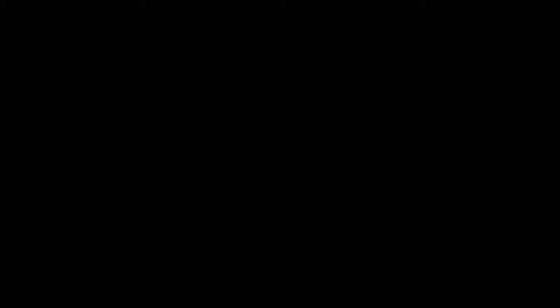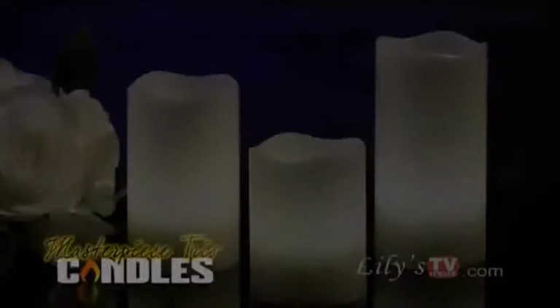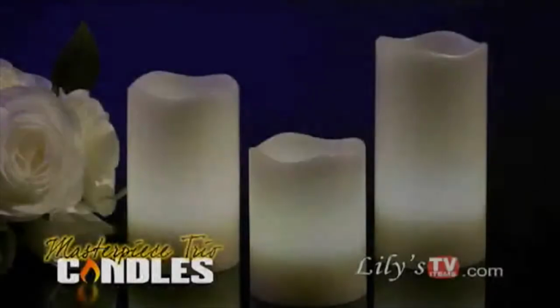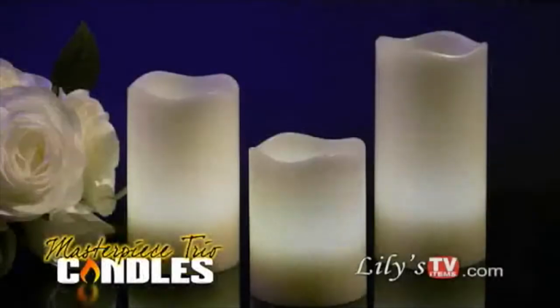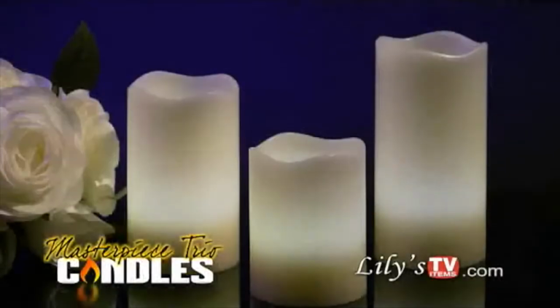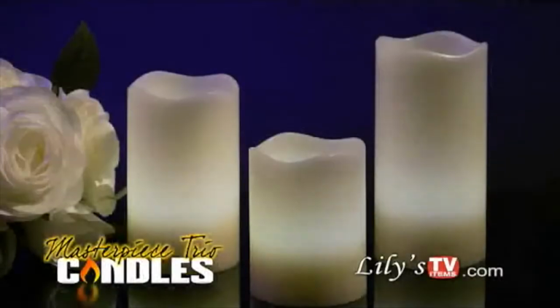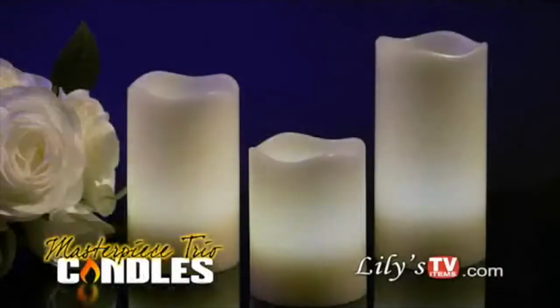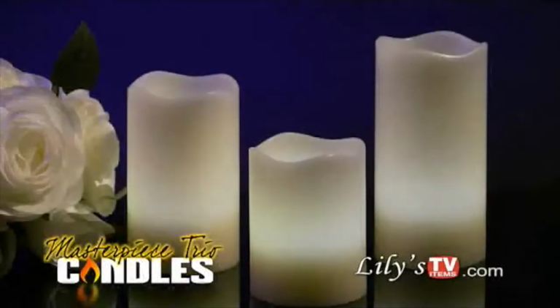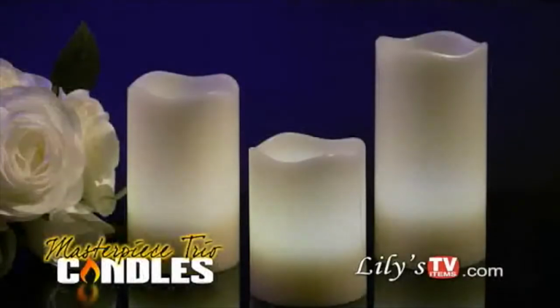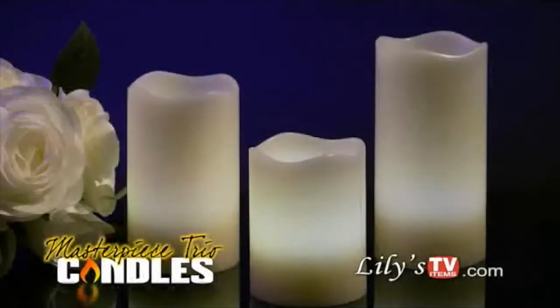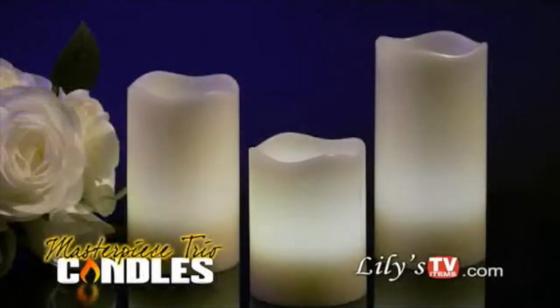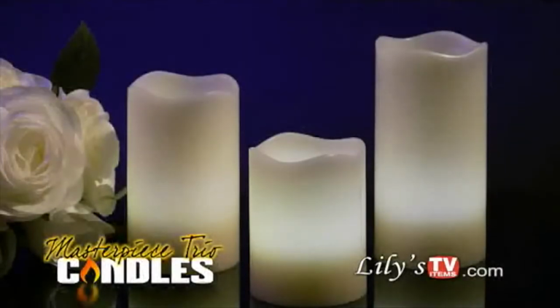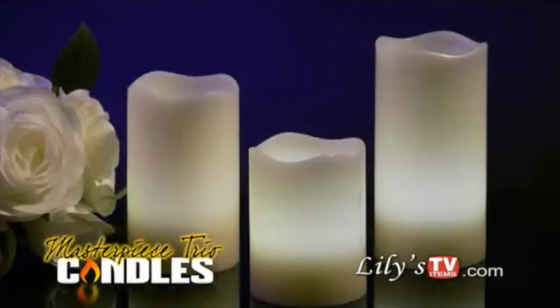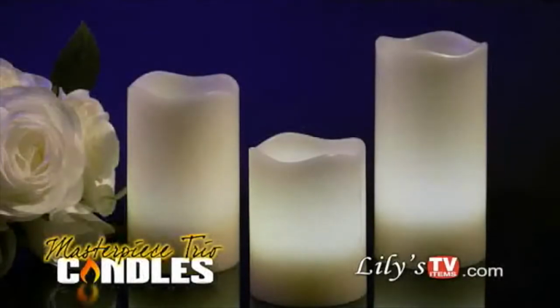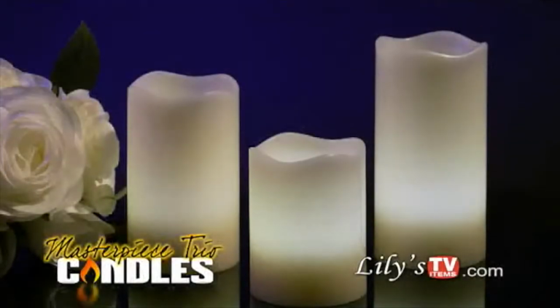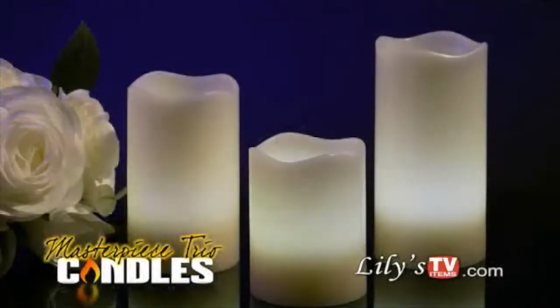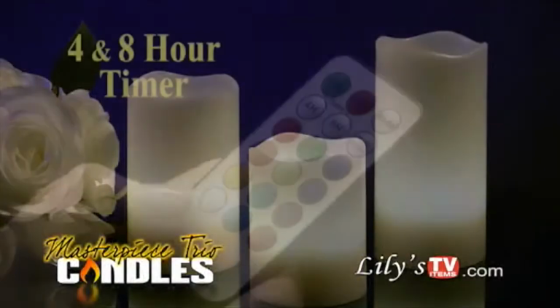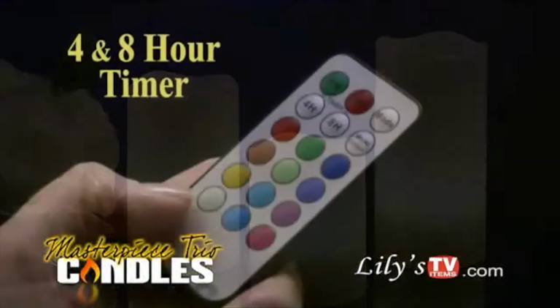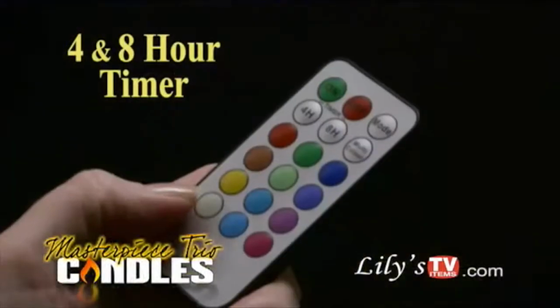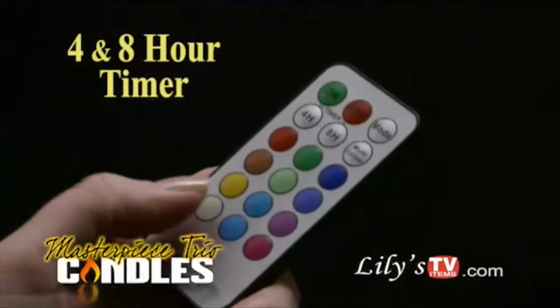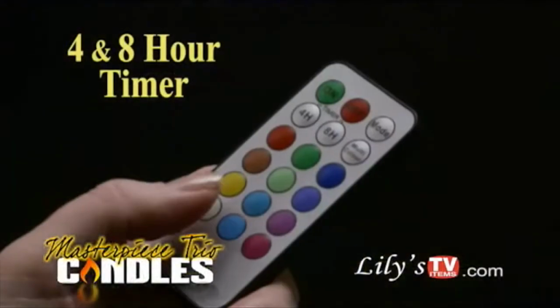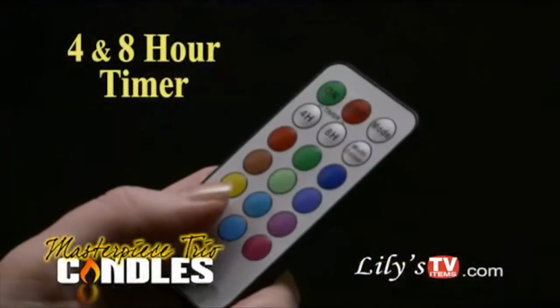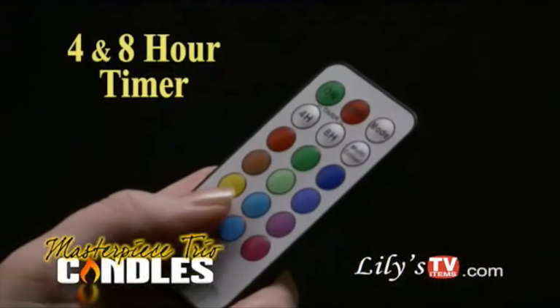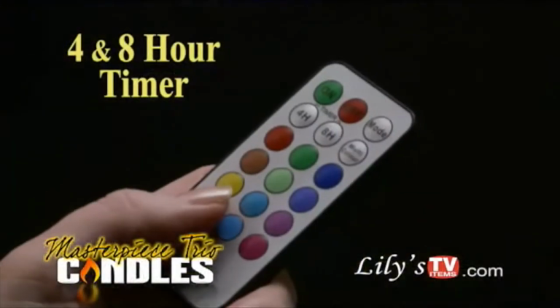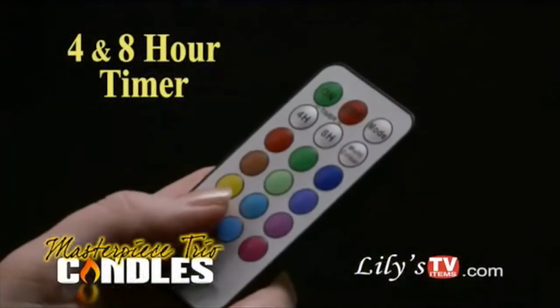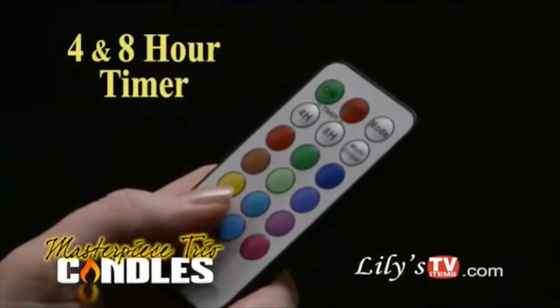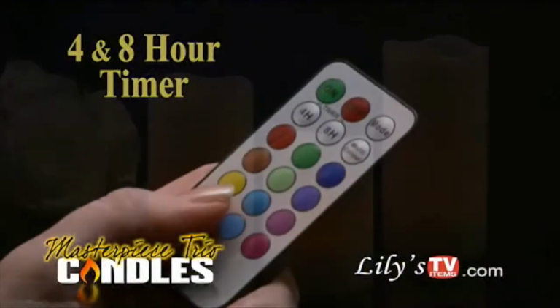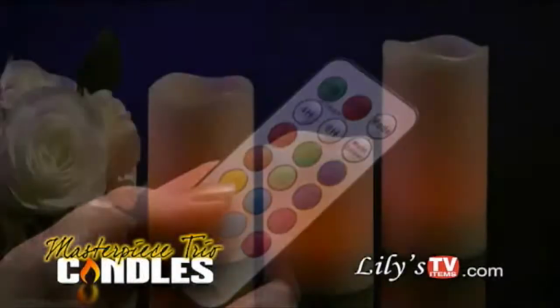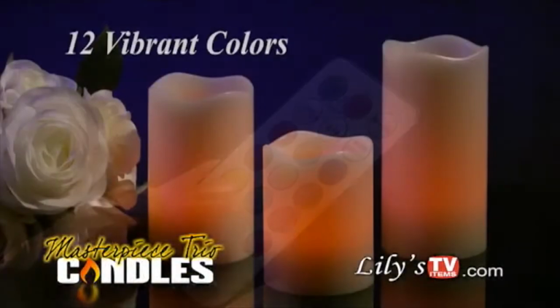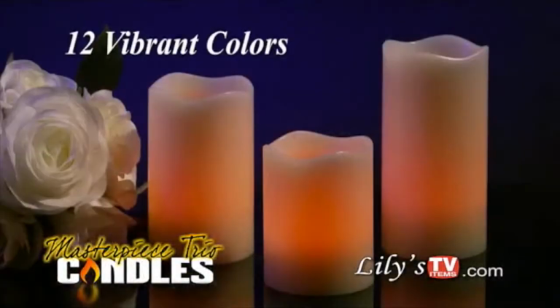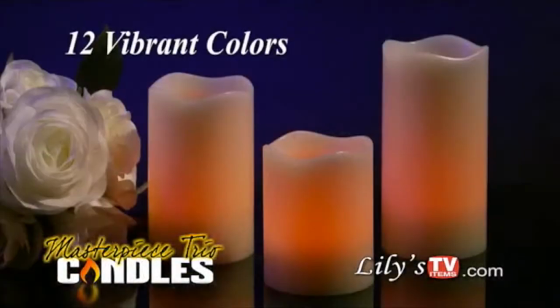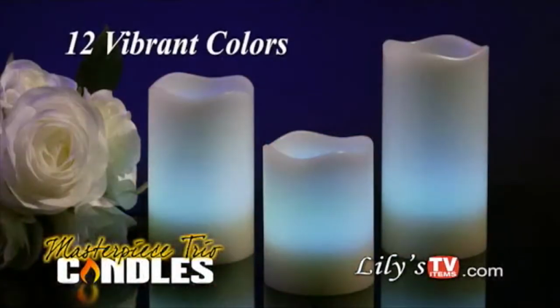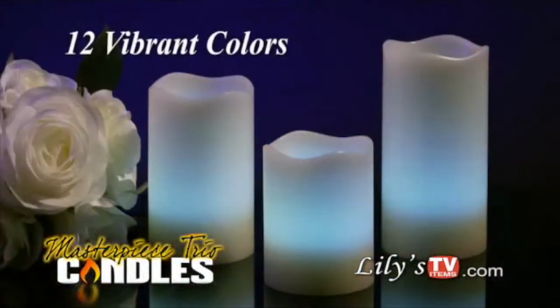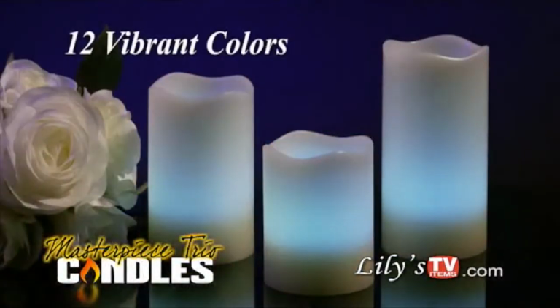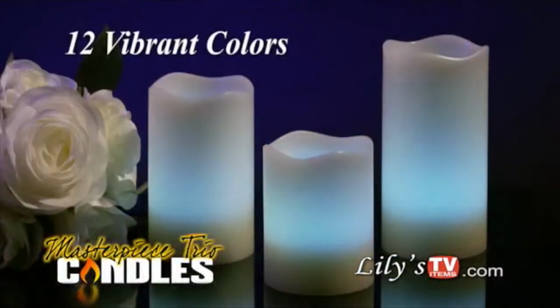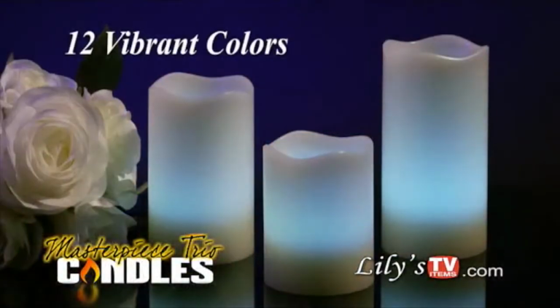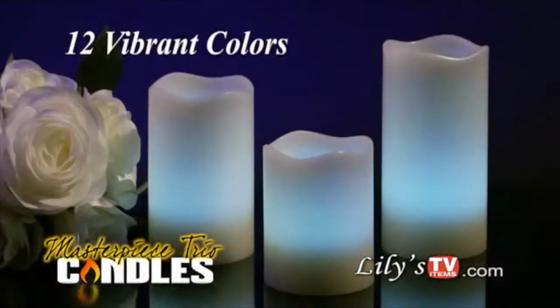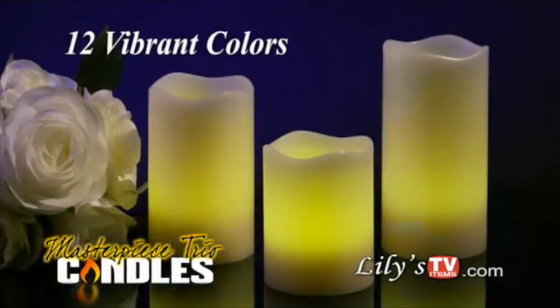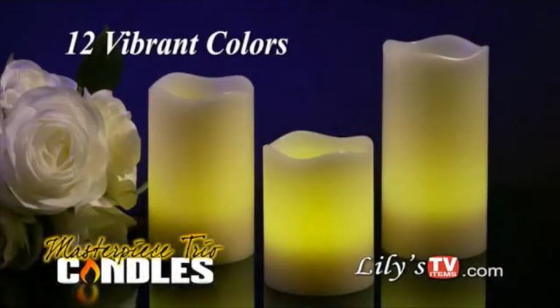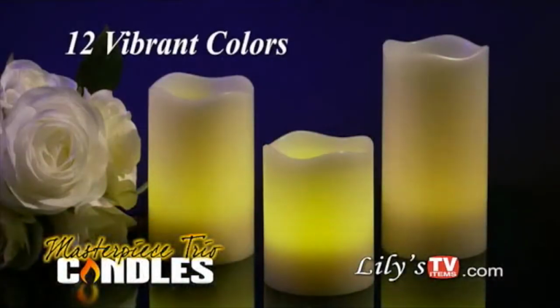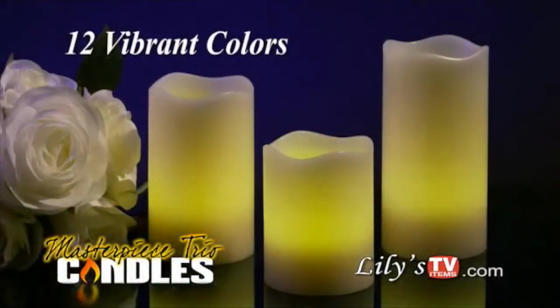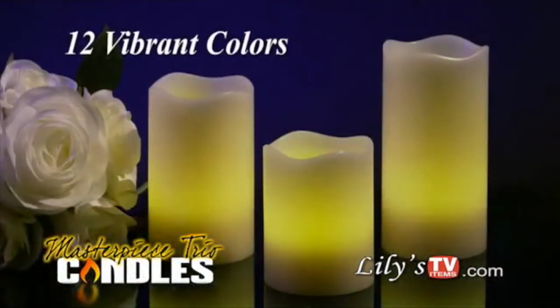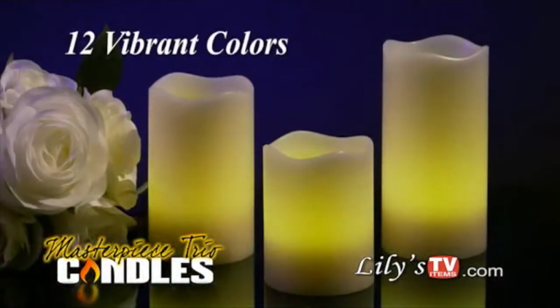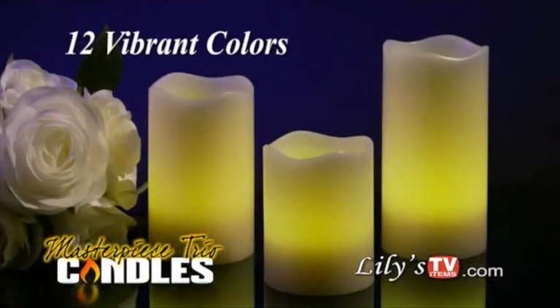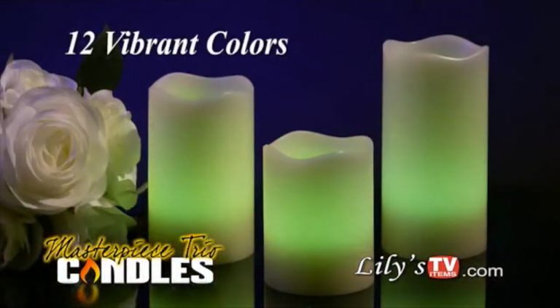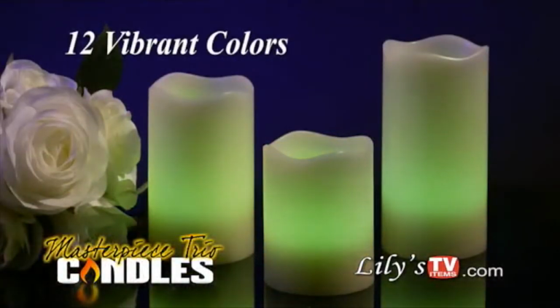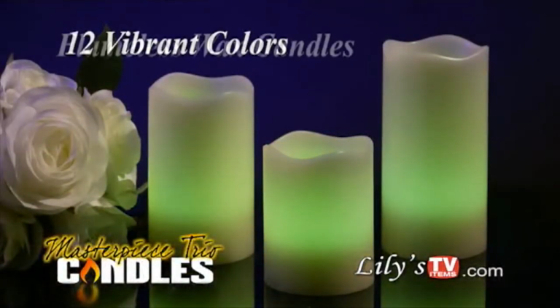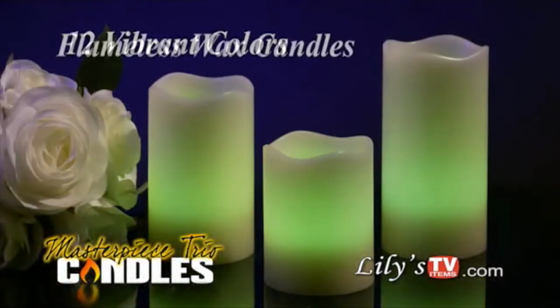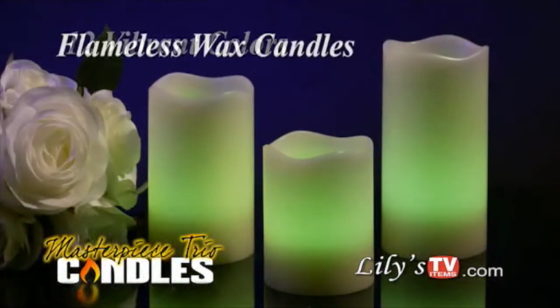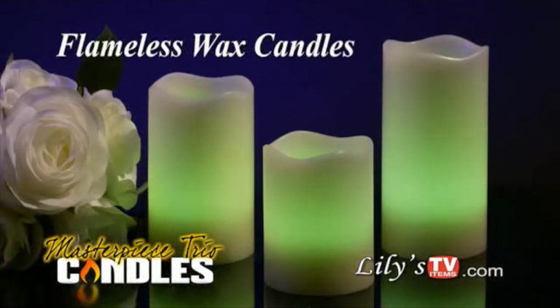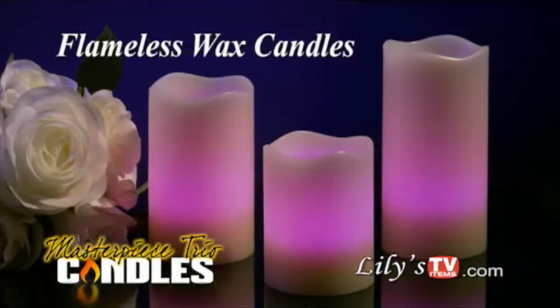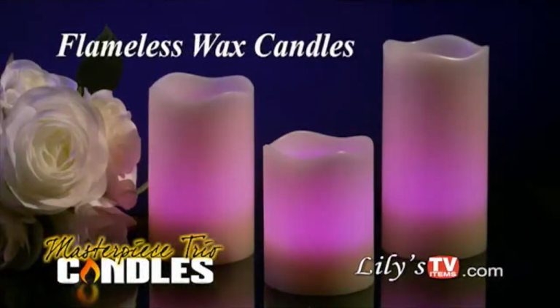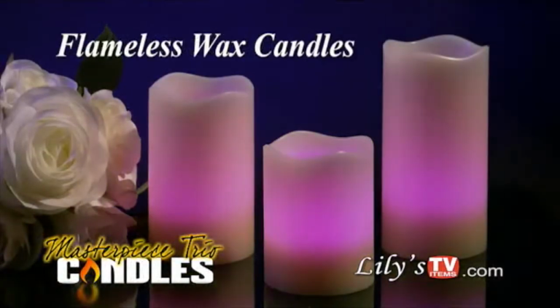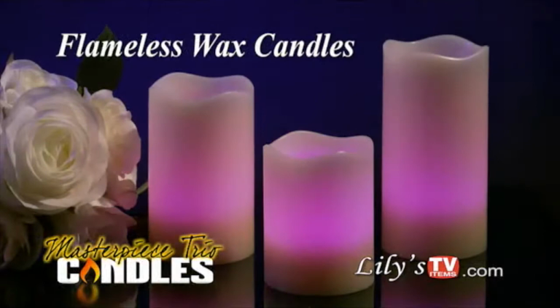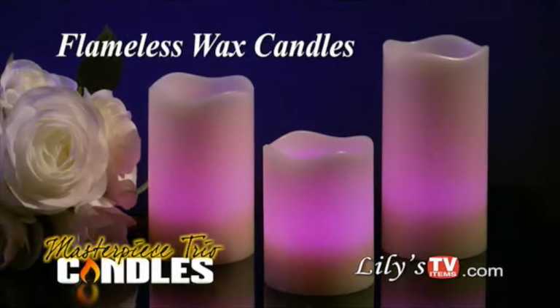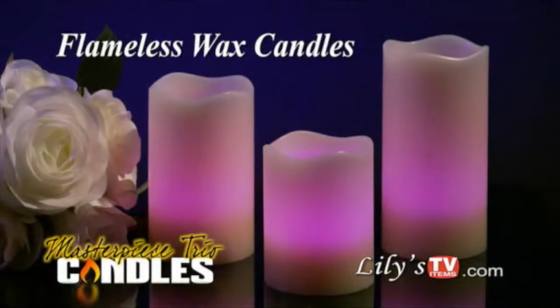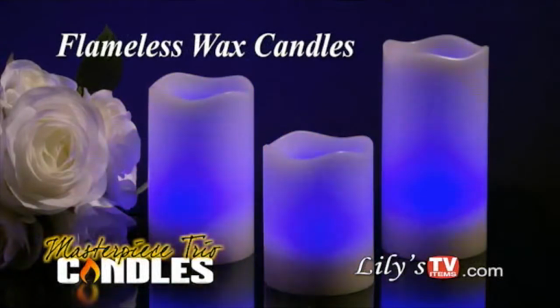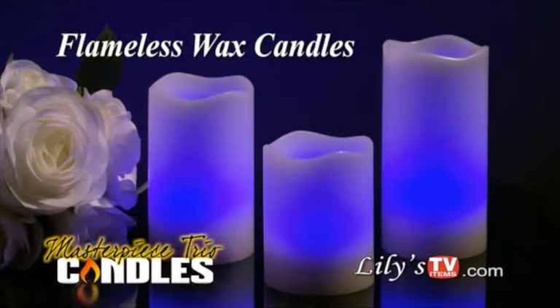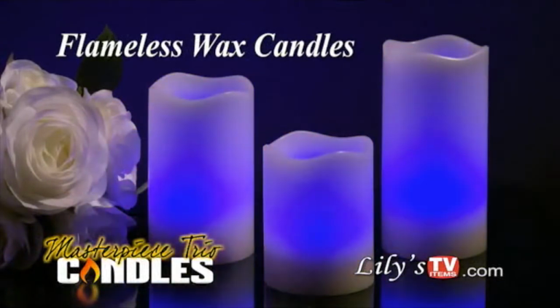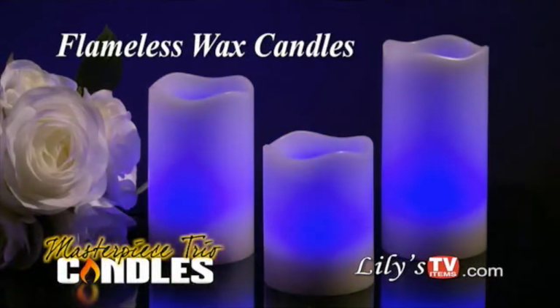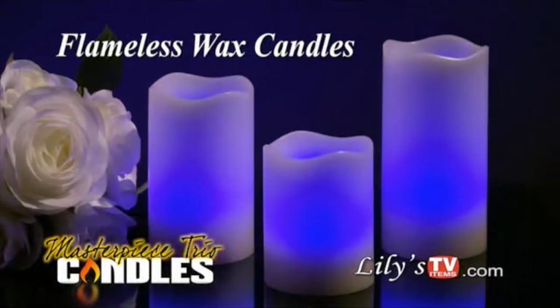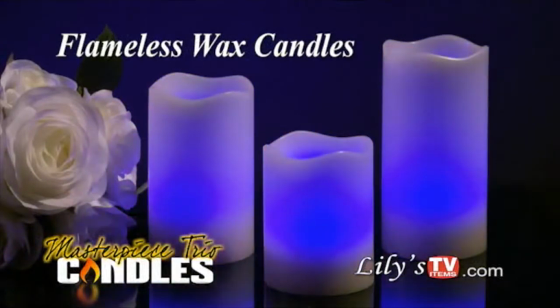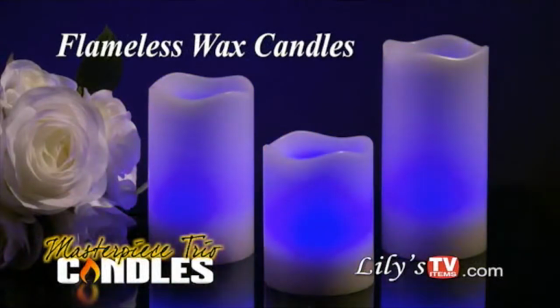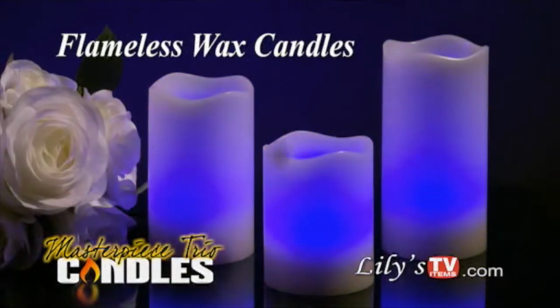Lily's flameless wax candles change color with a touch of a button — 12 vibrant color settings. Now that's amazing!